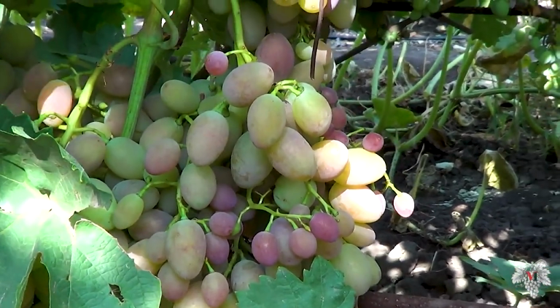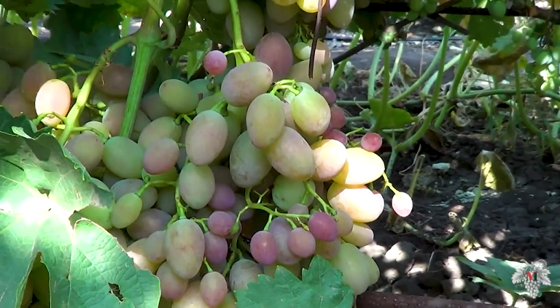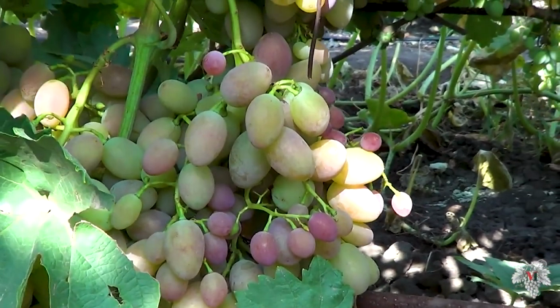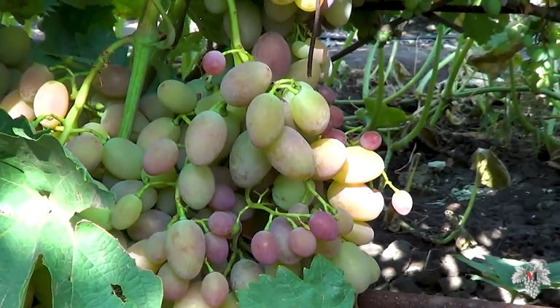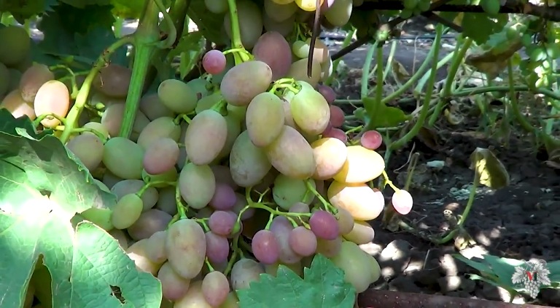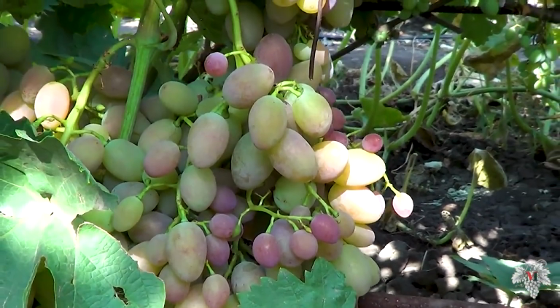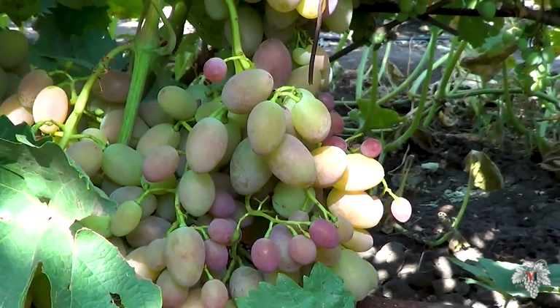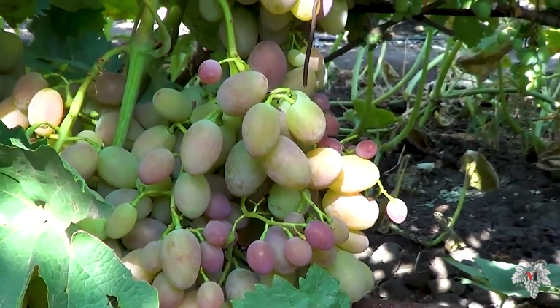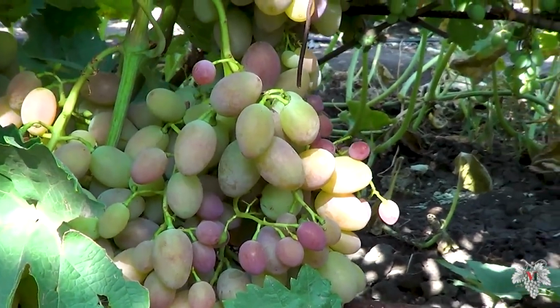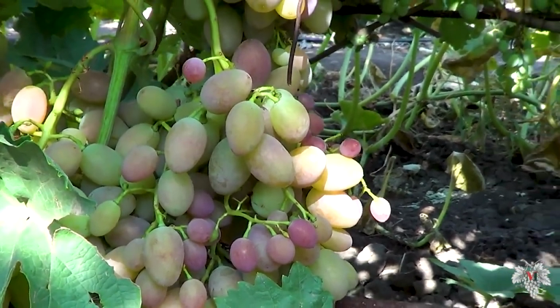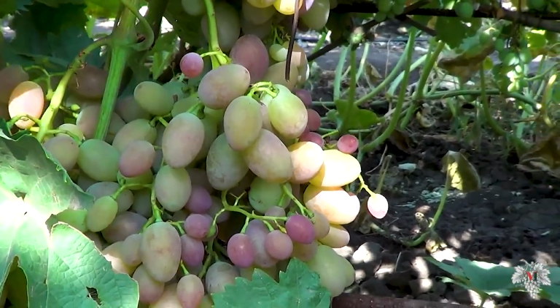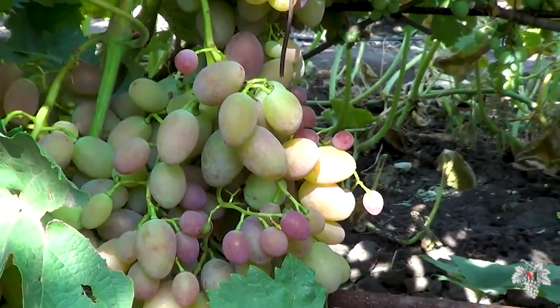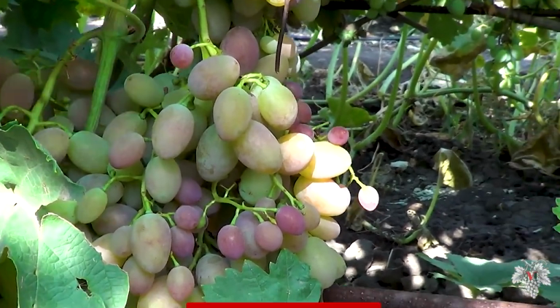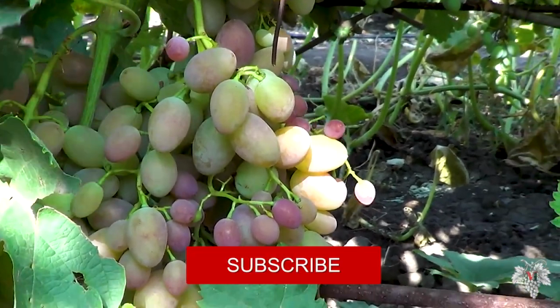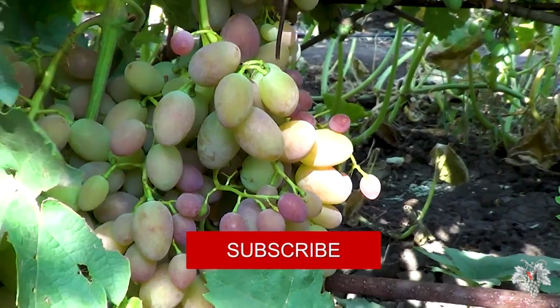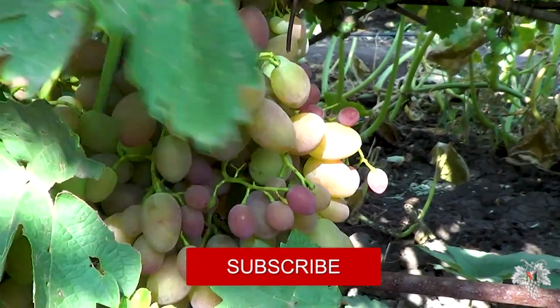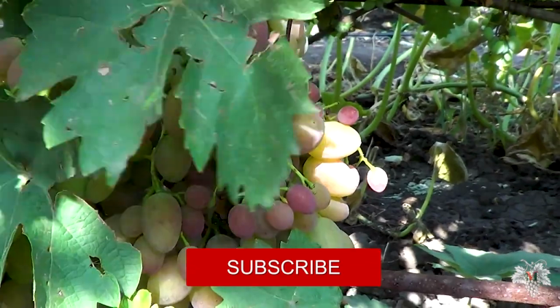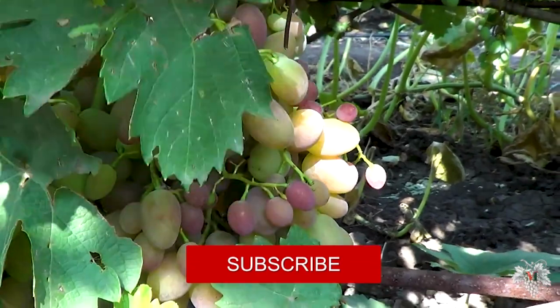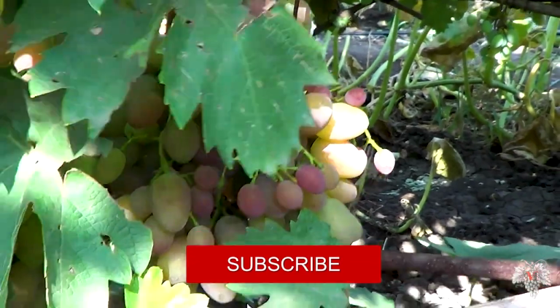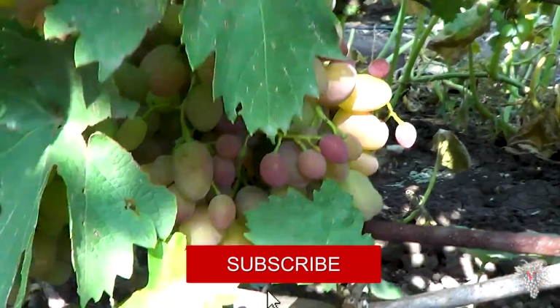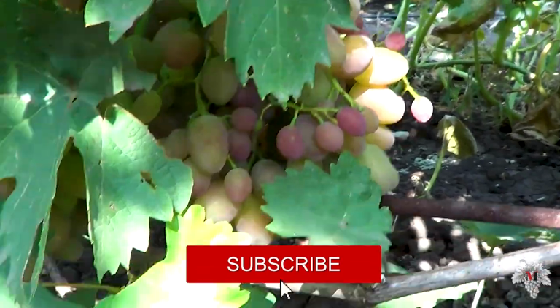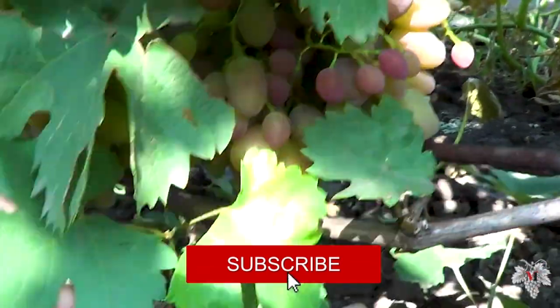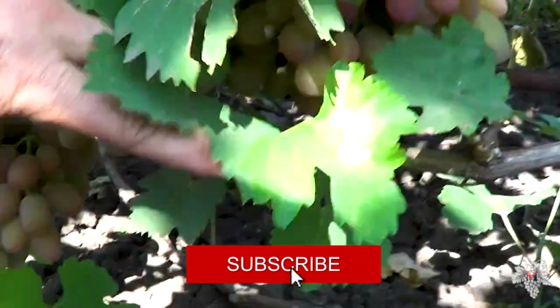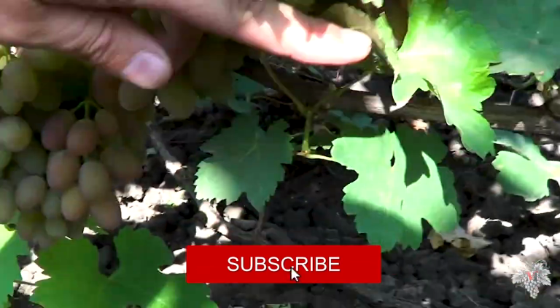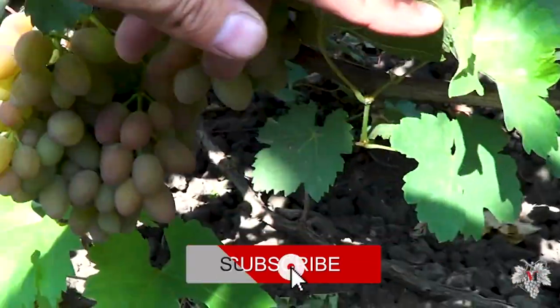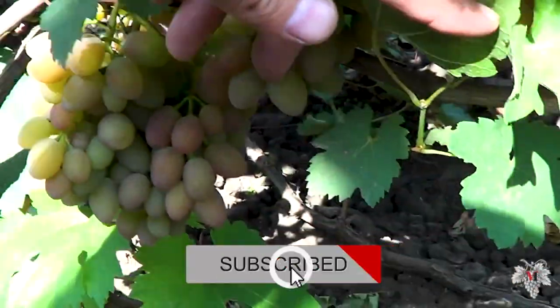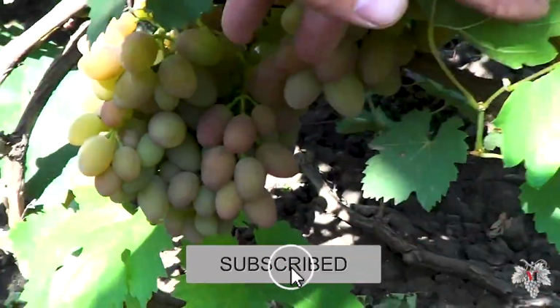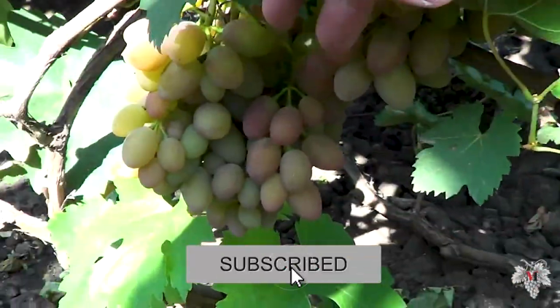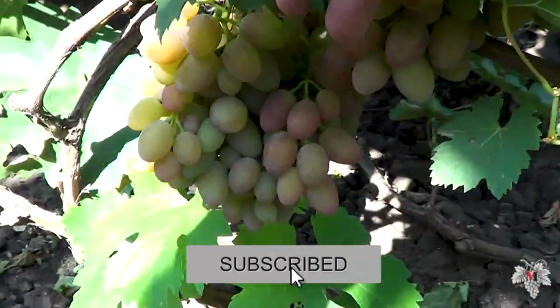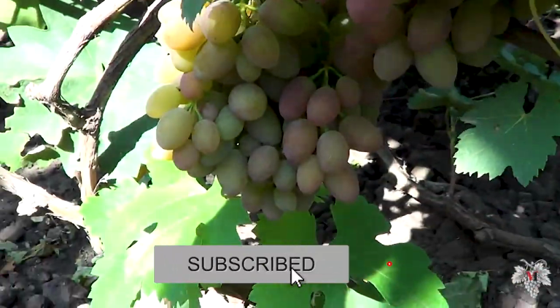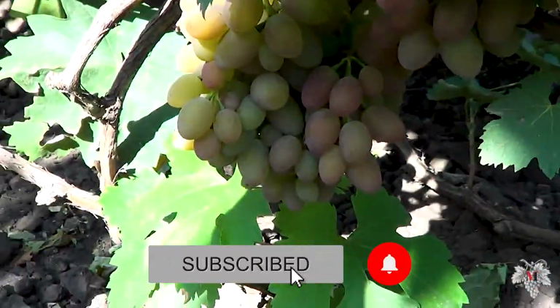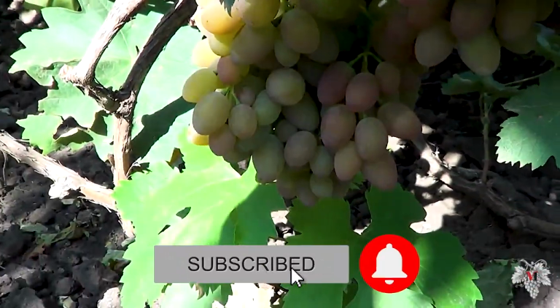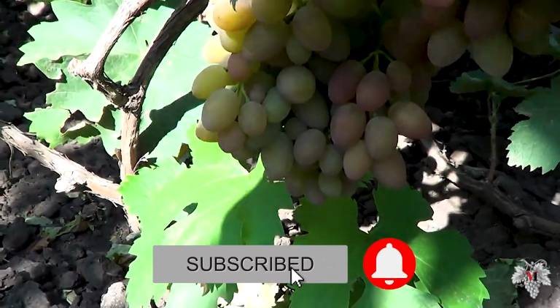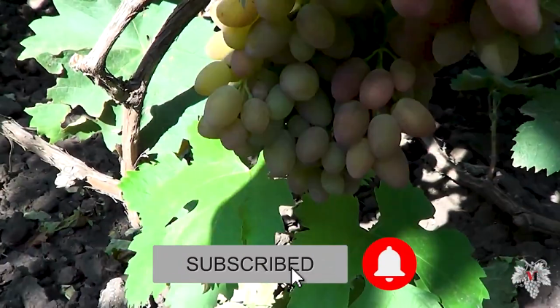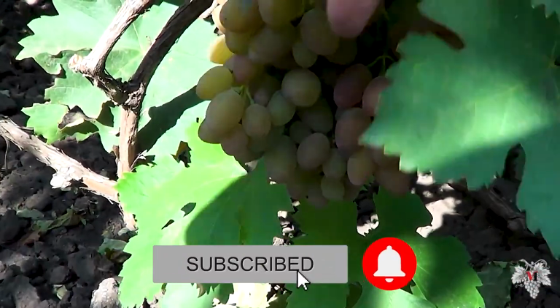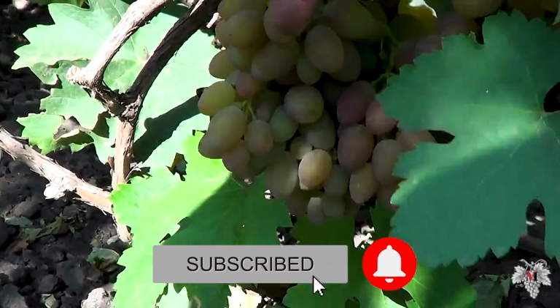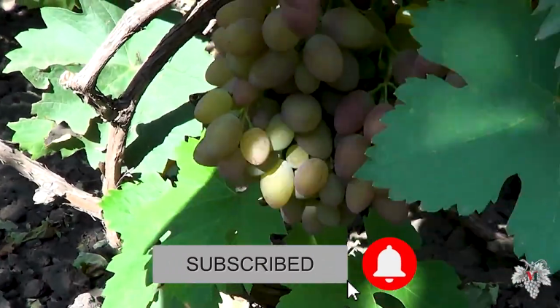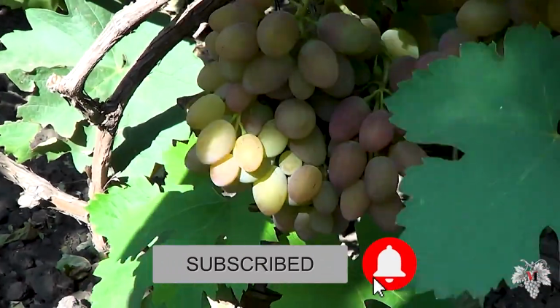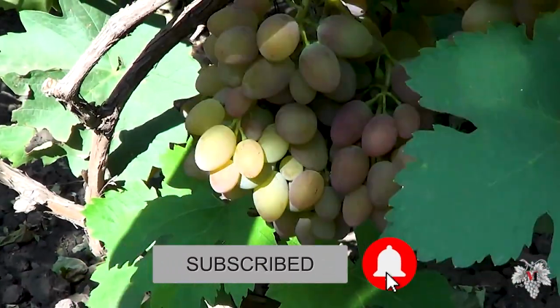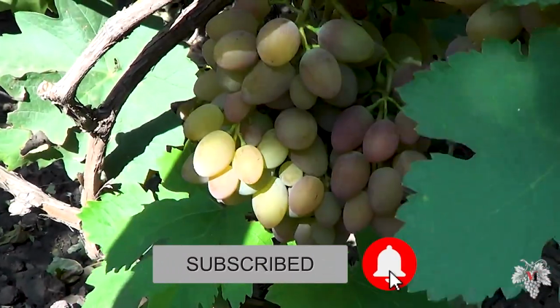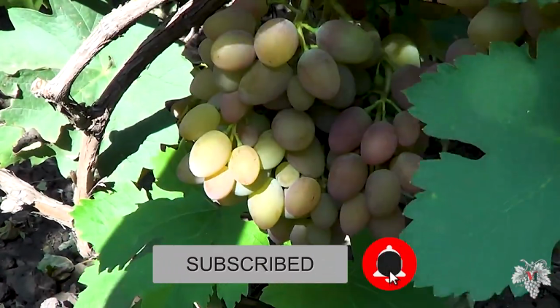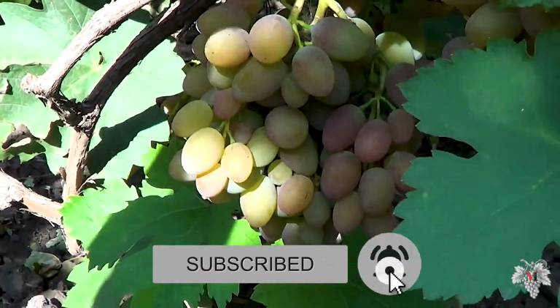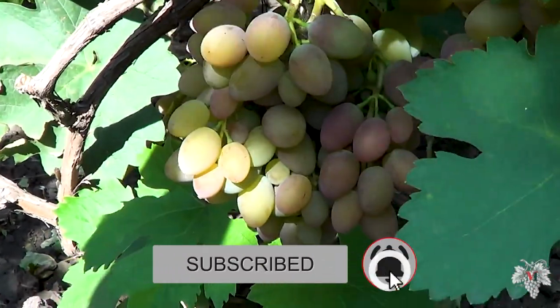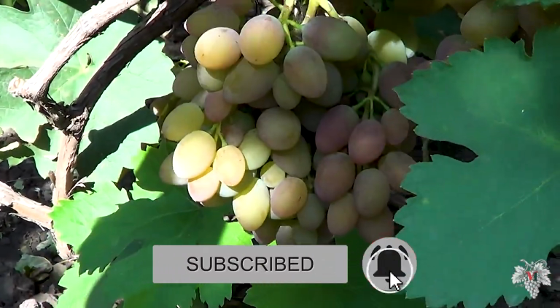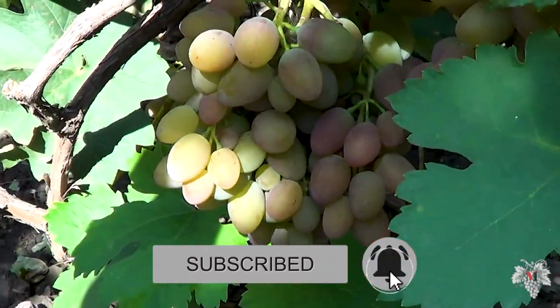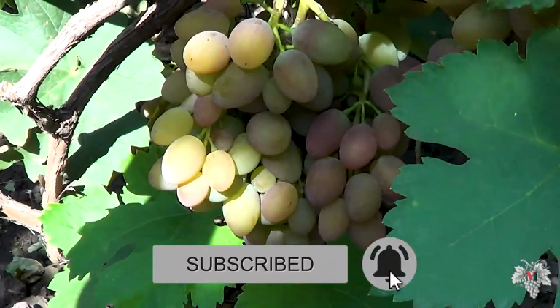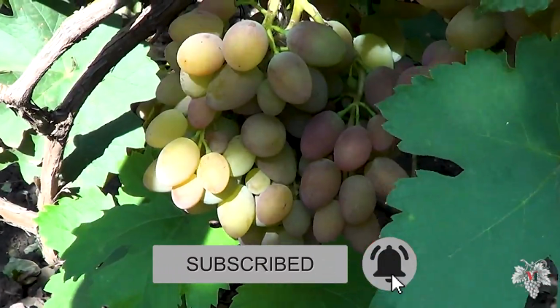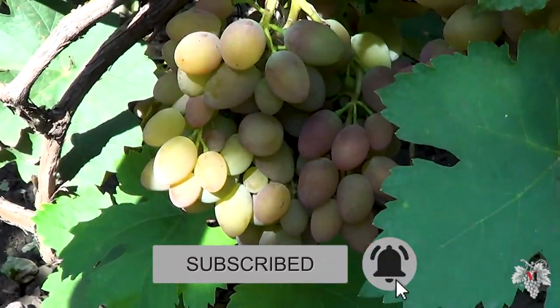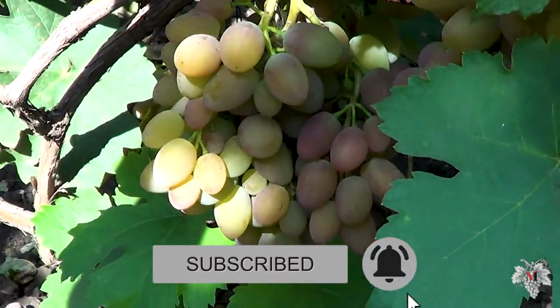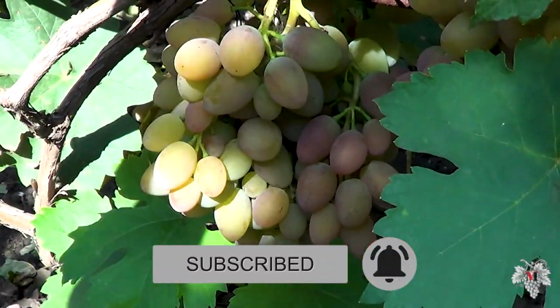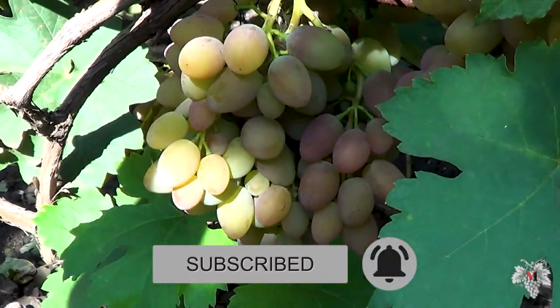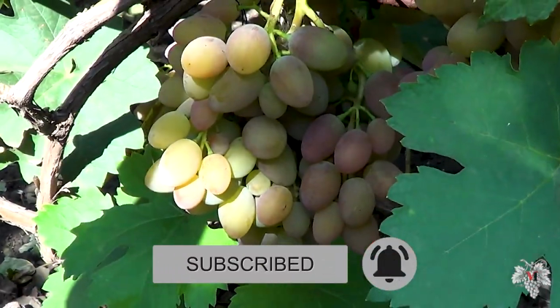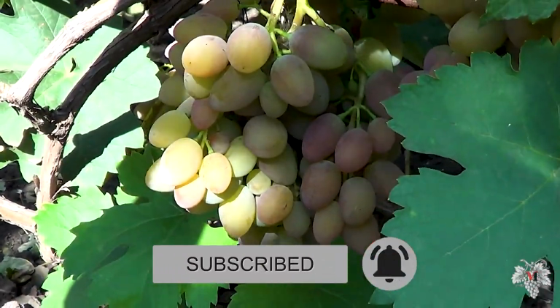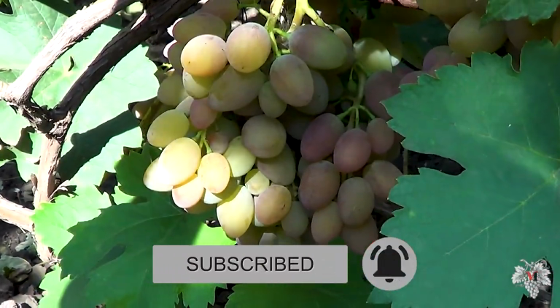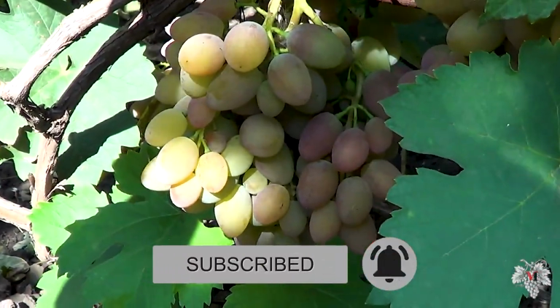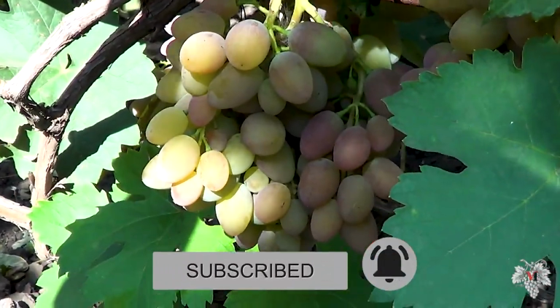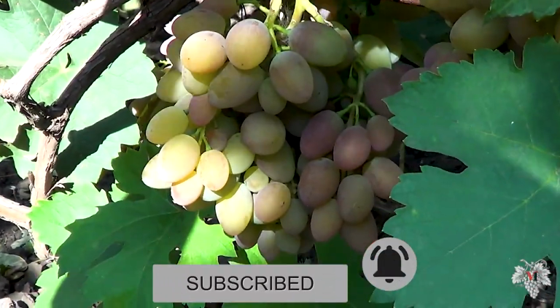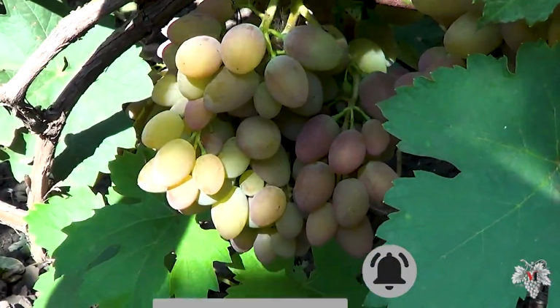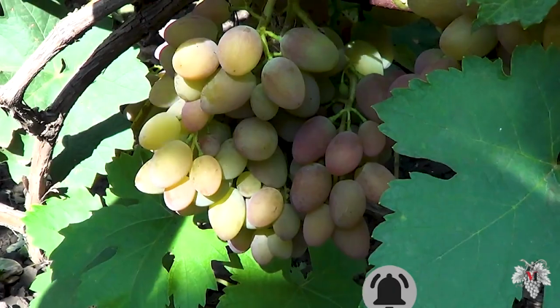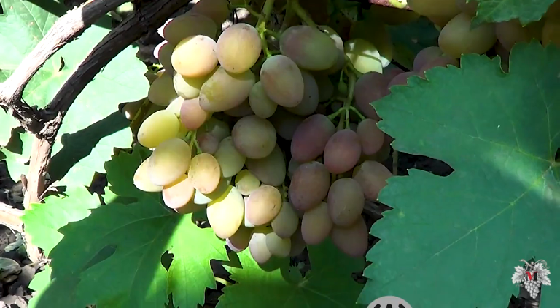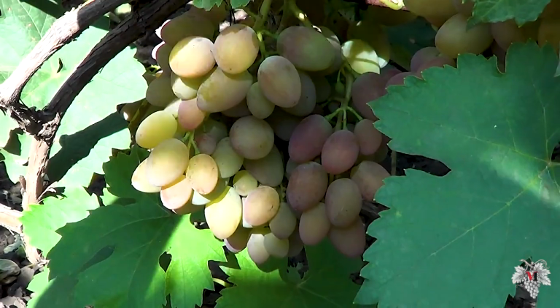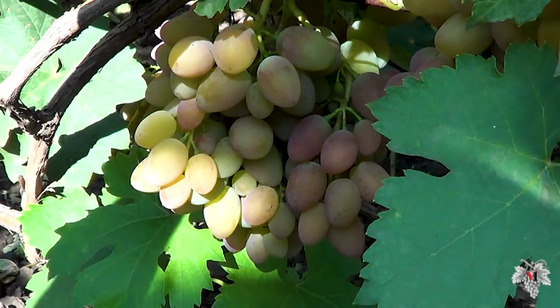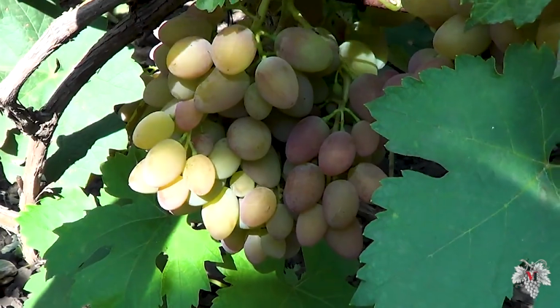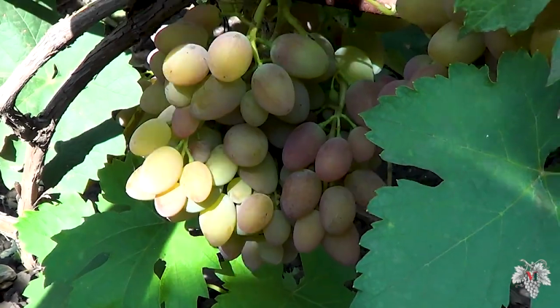In general, the taste of this grape is standard without frills — just sweet grapes.